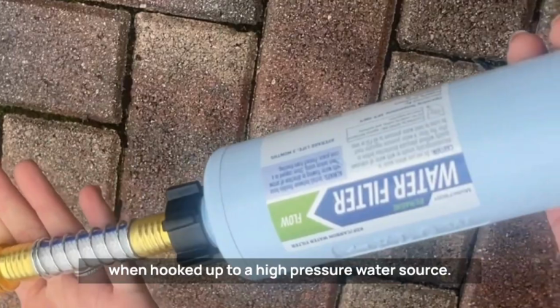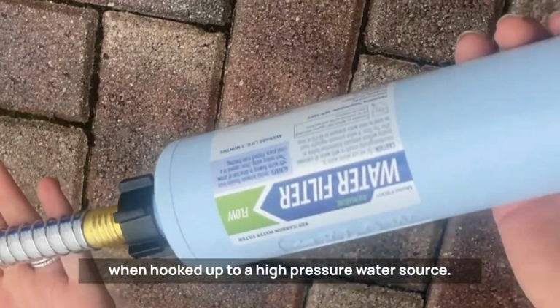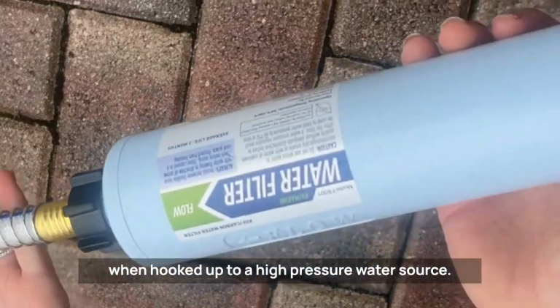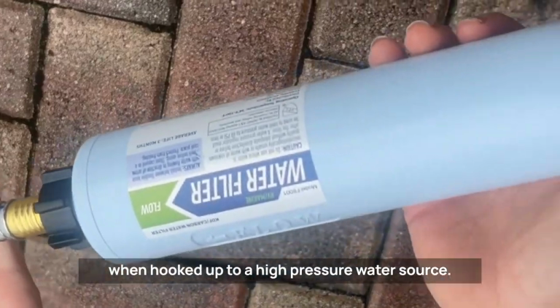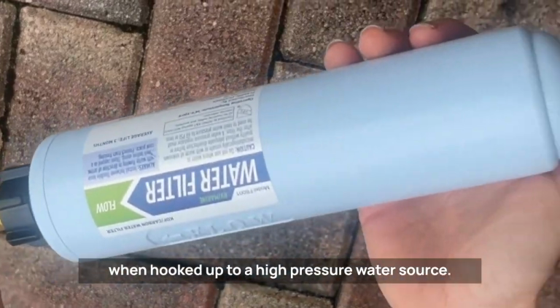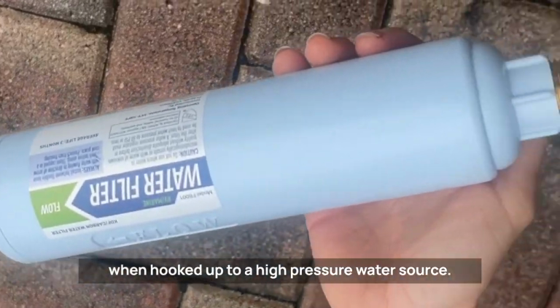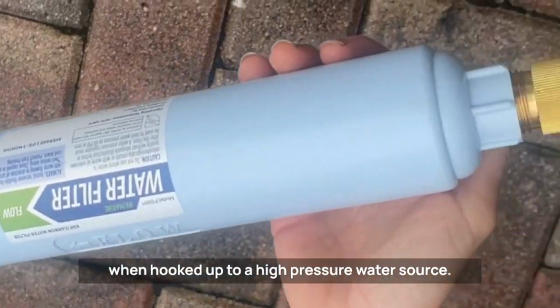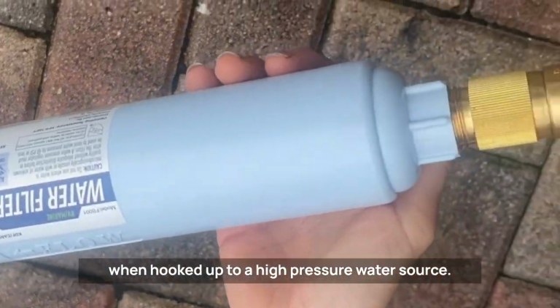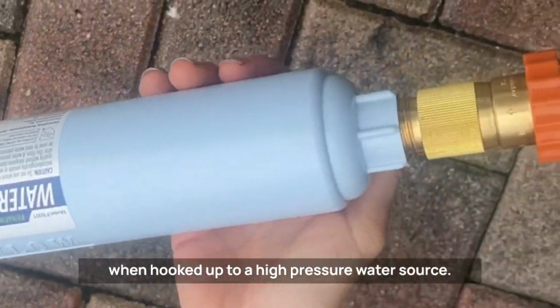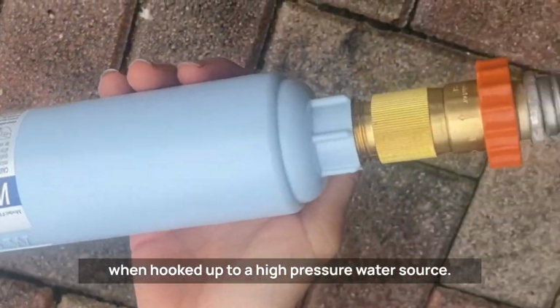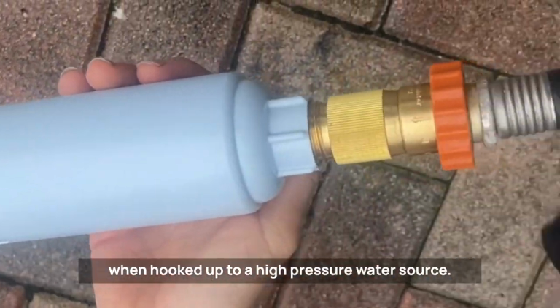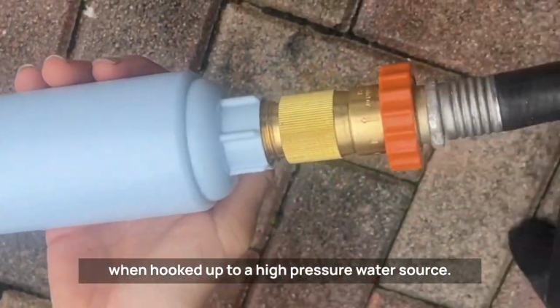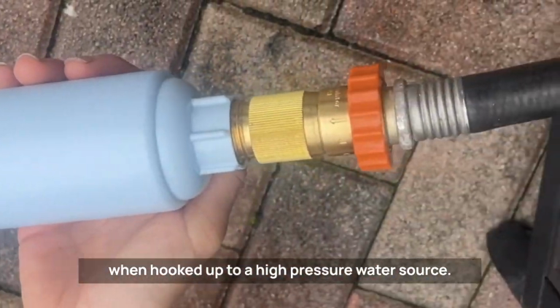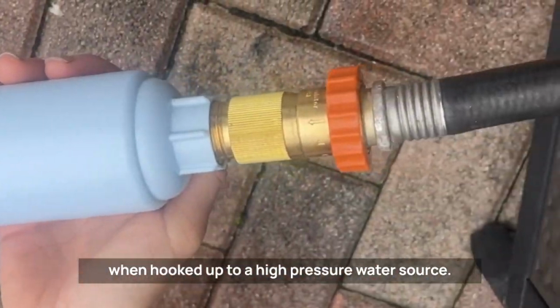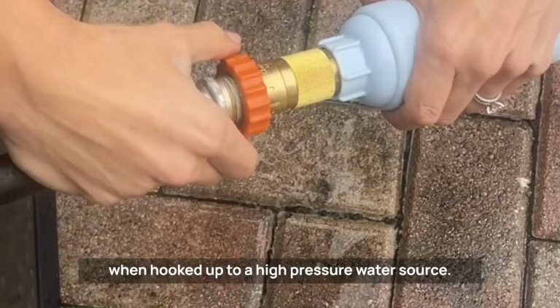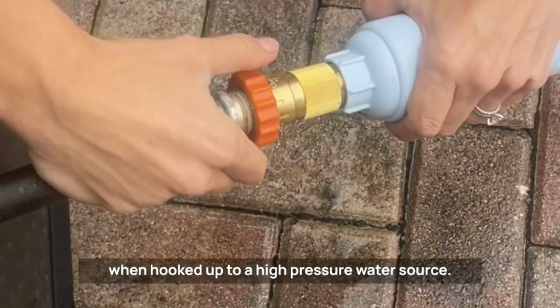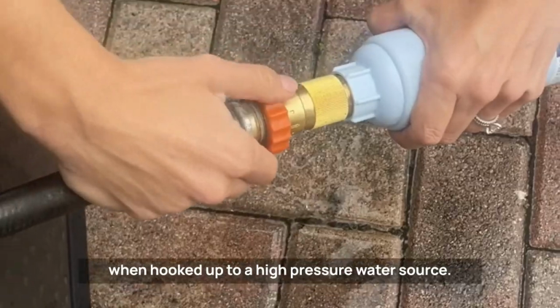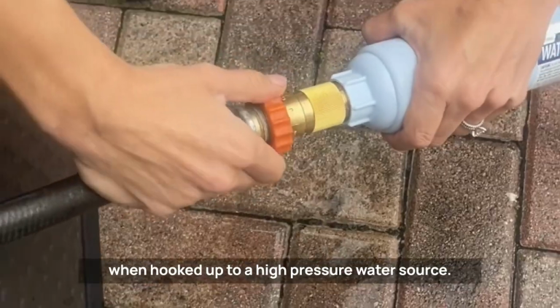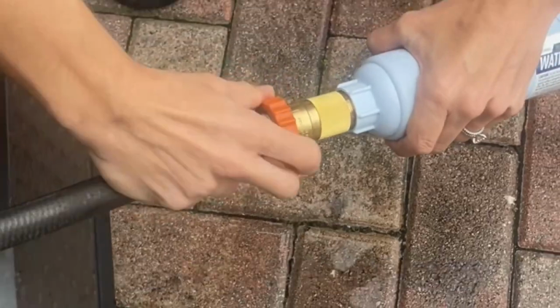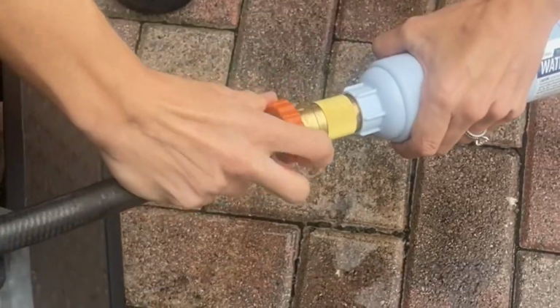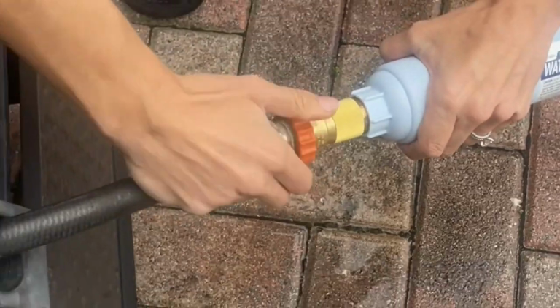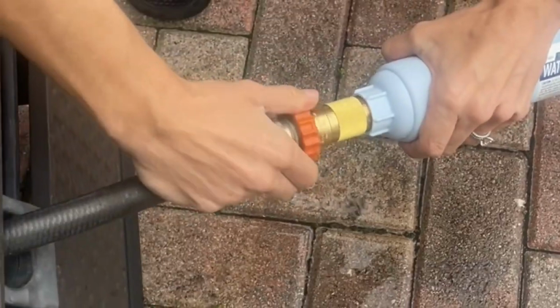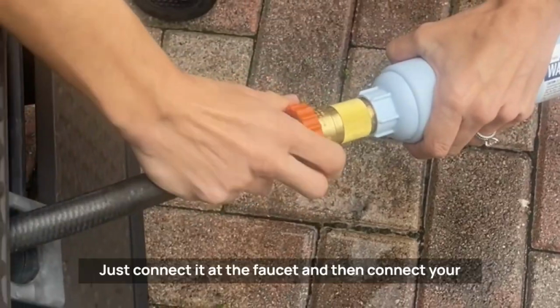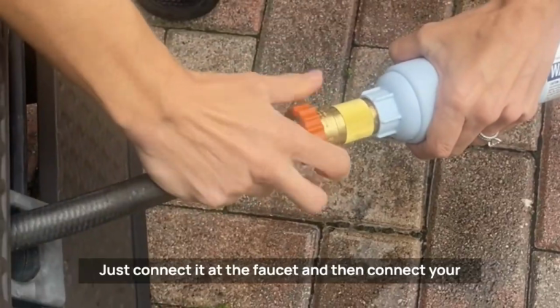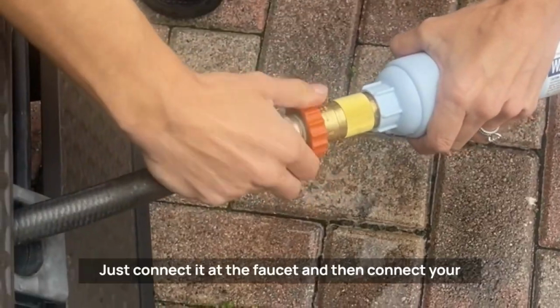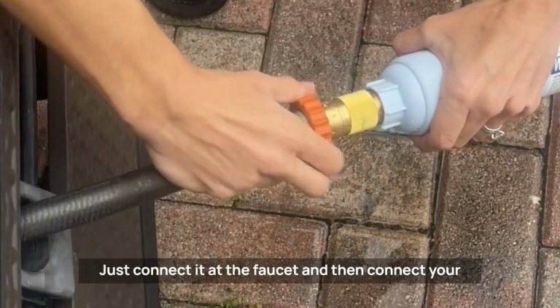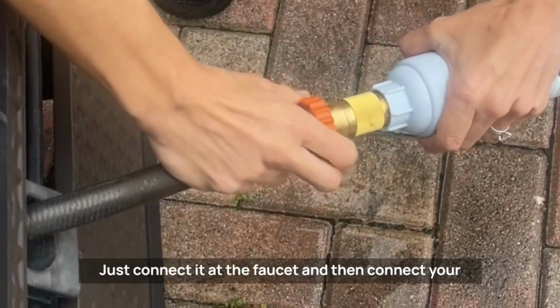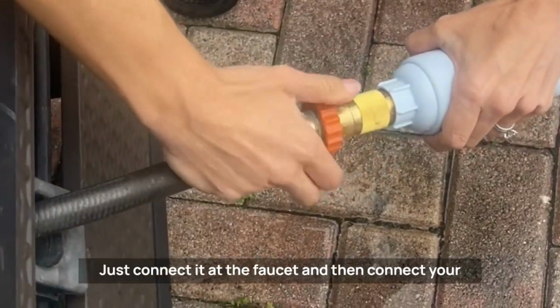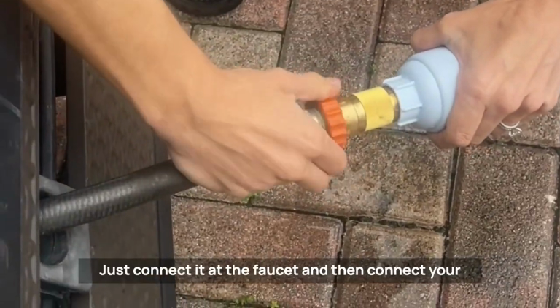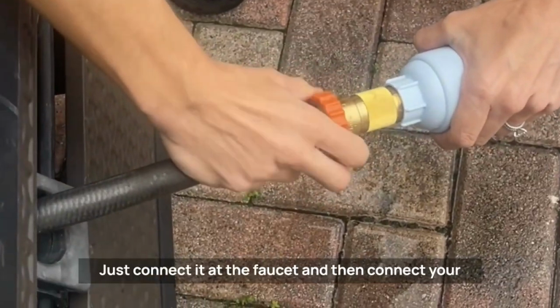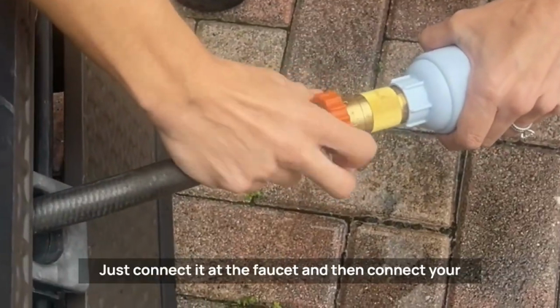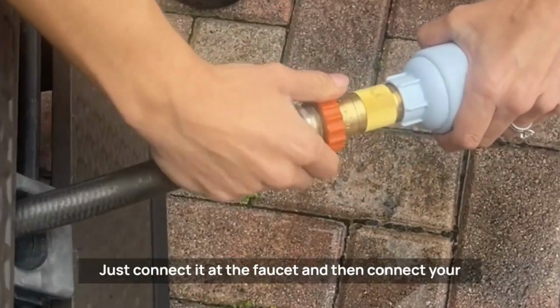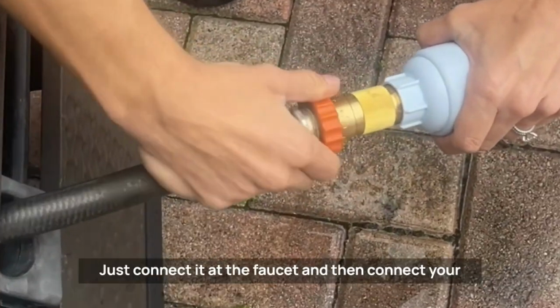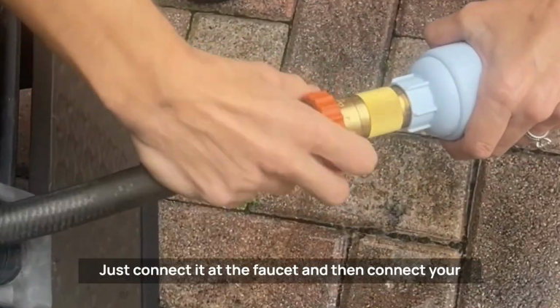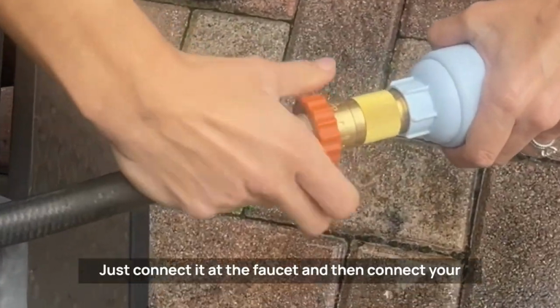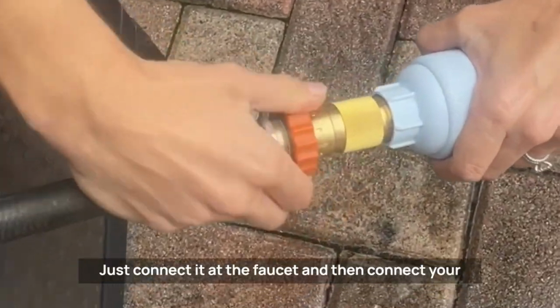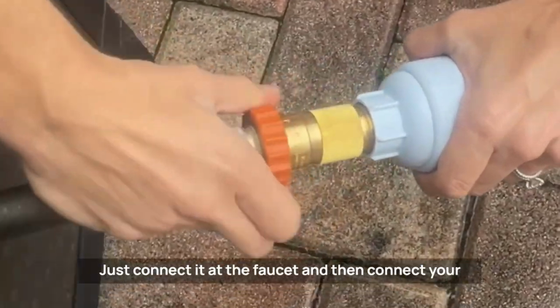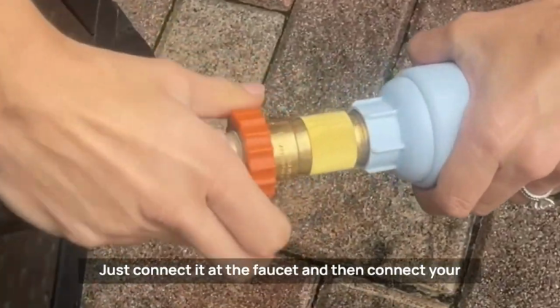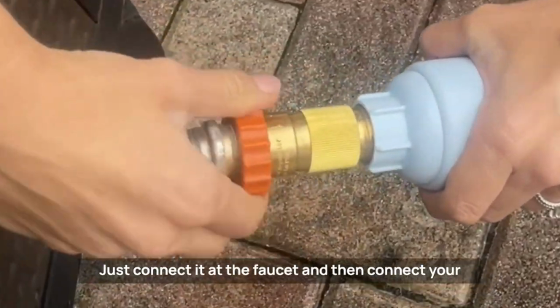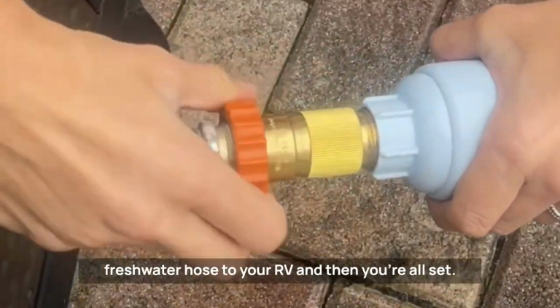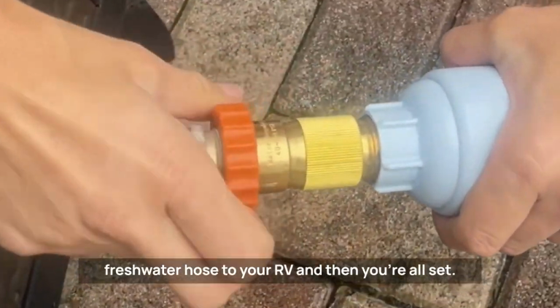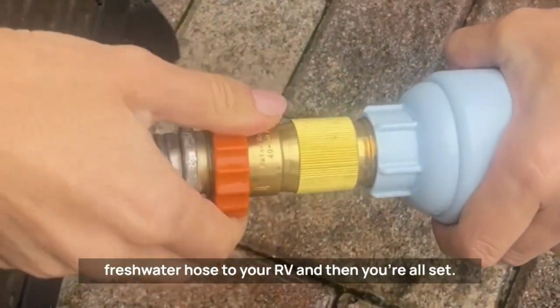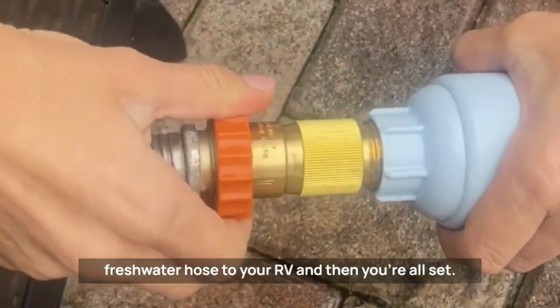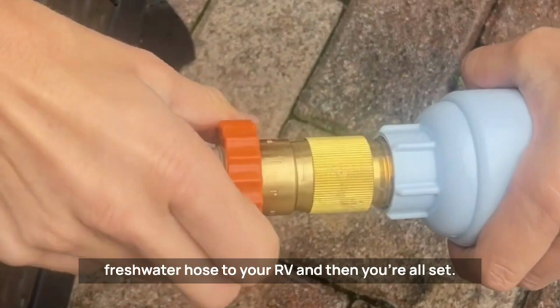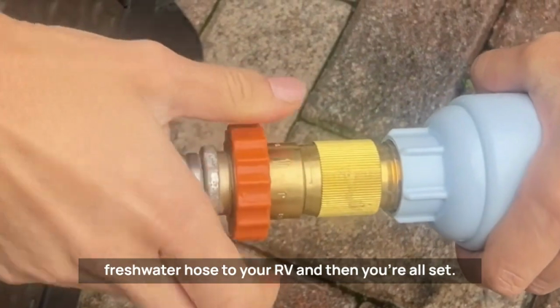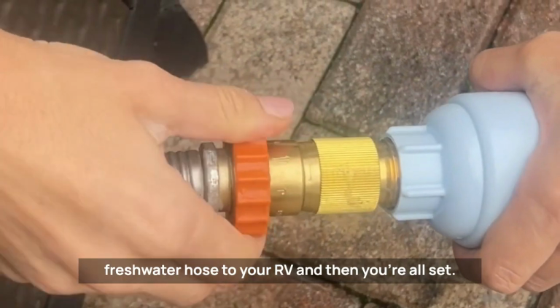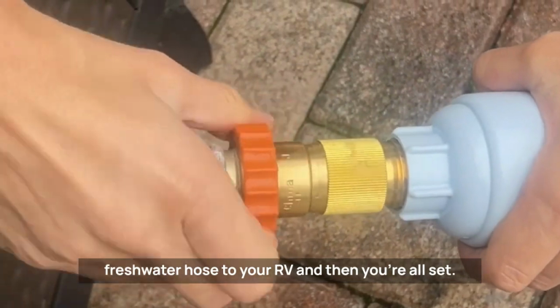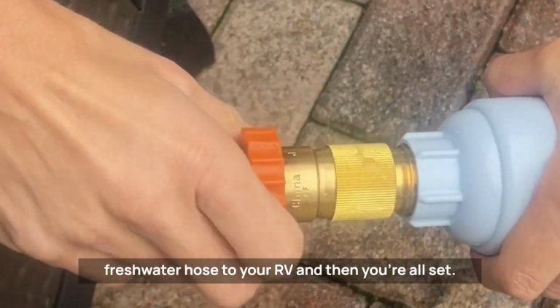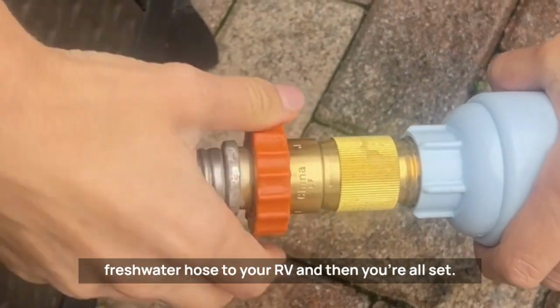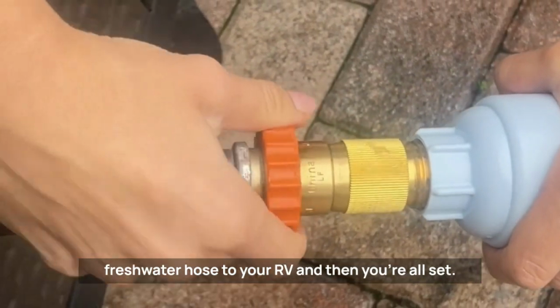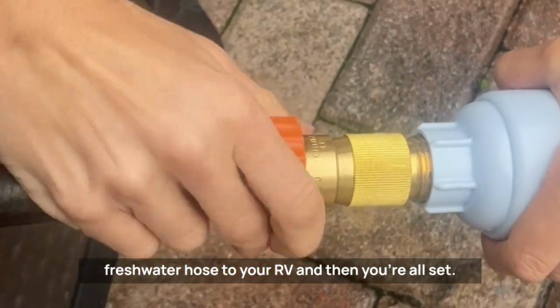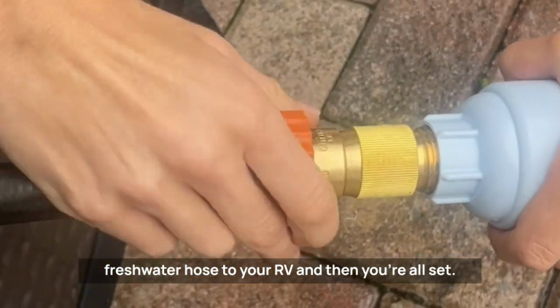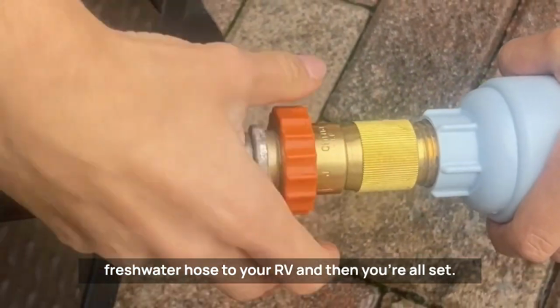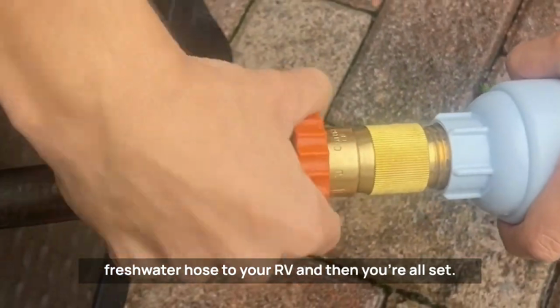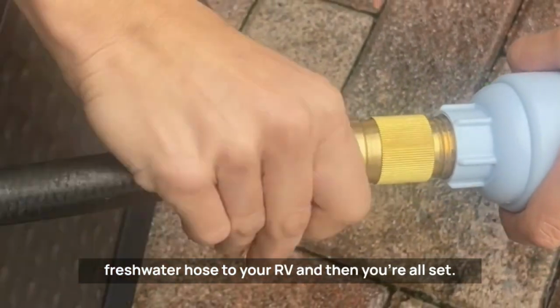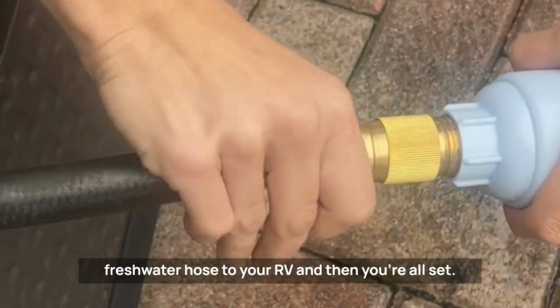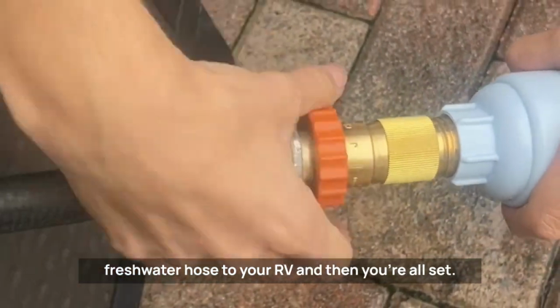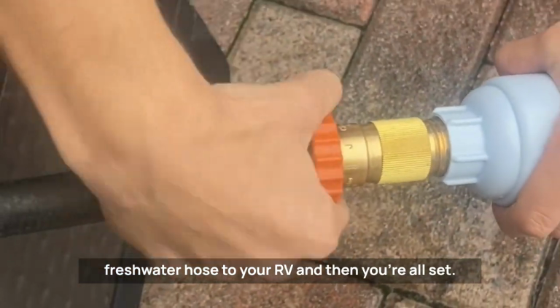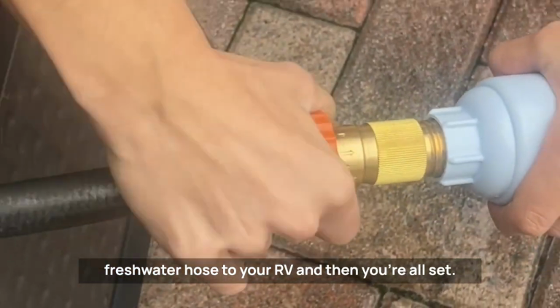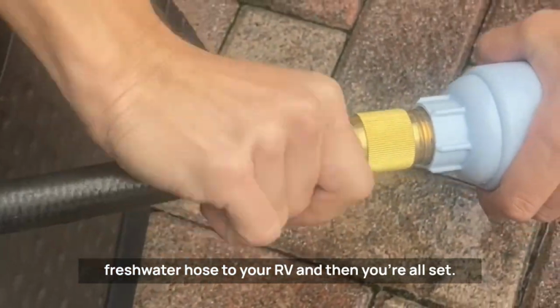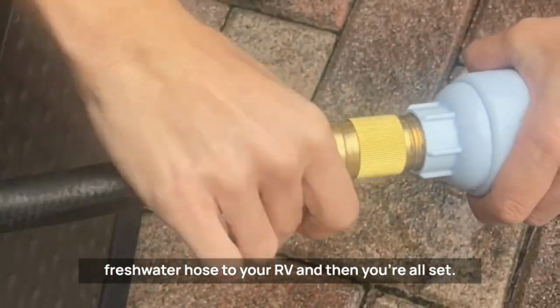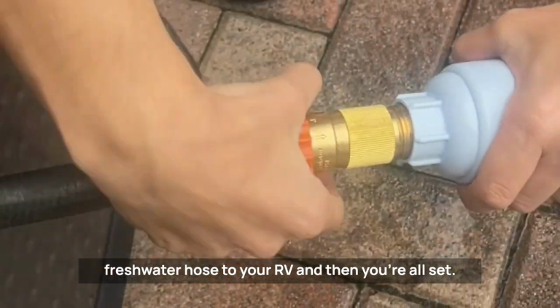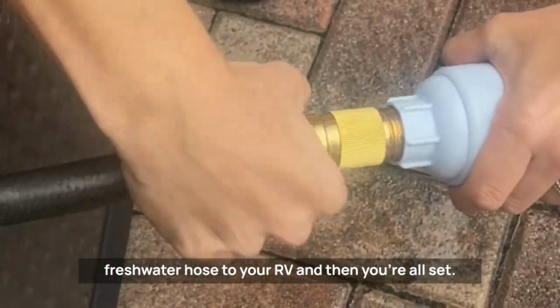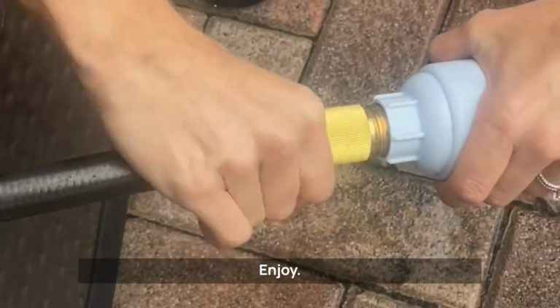Just connect it at the faucet, then connect your fresh water hose to your RV, and you're all set. Enjoy!